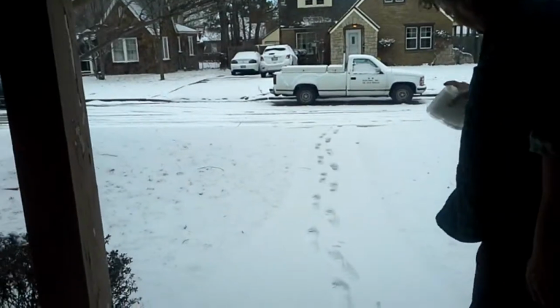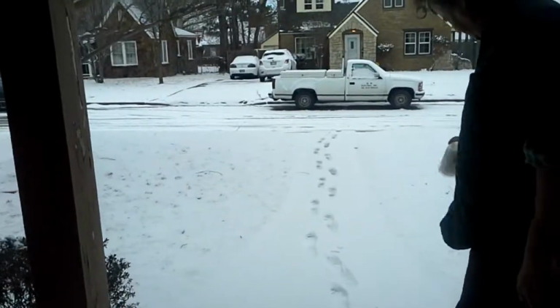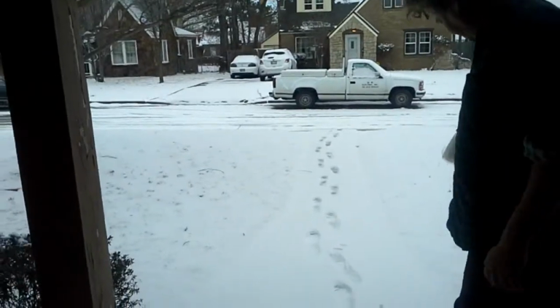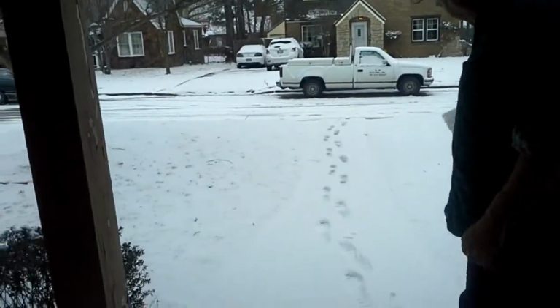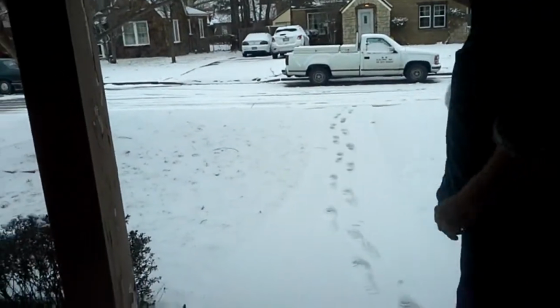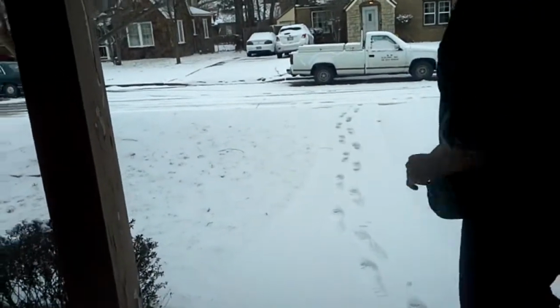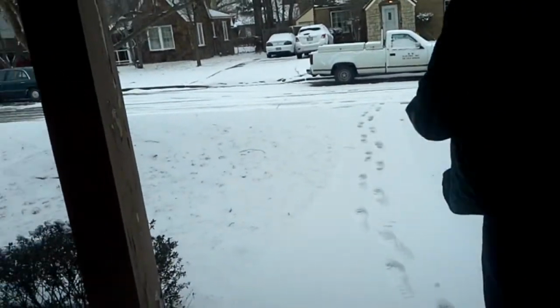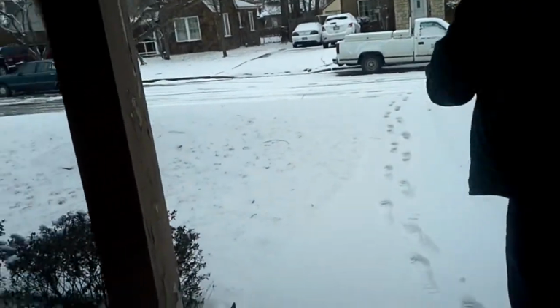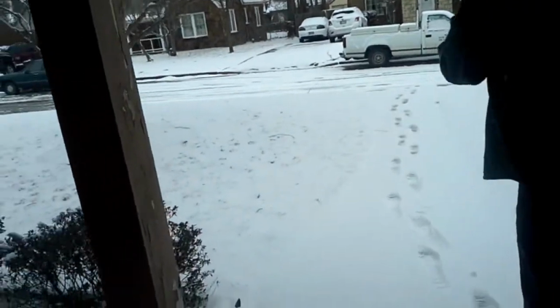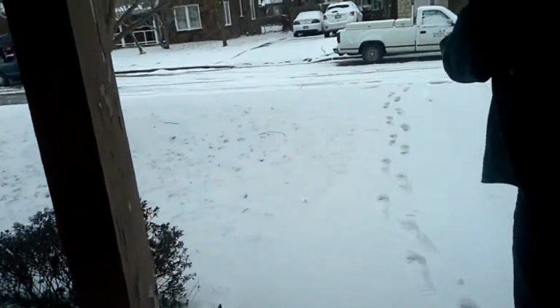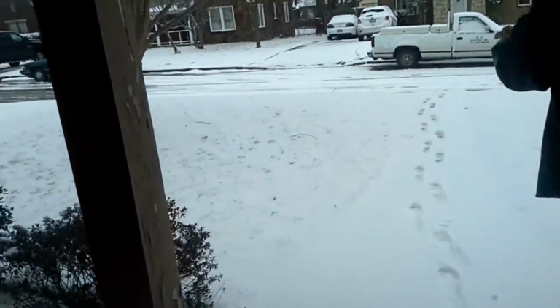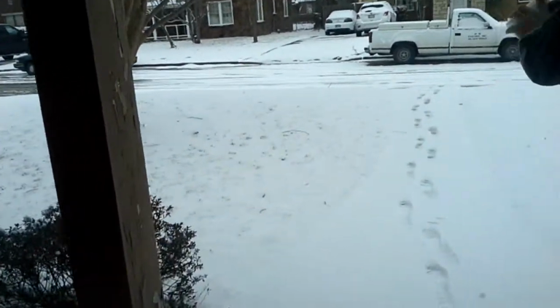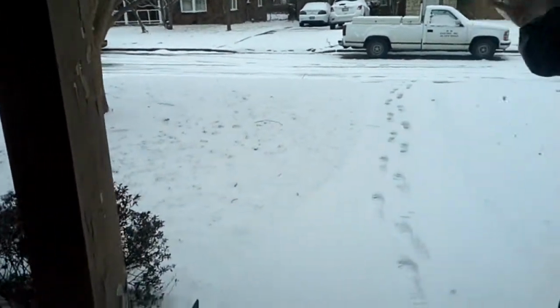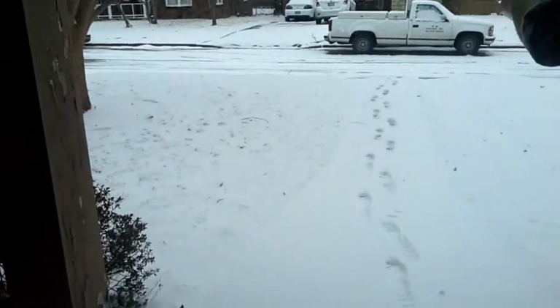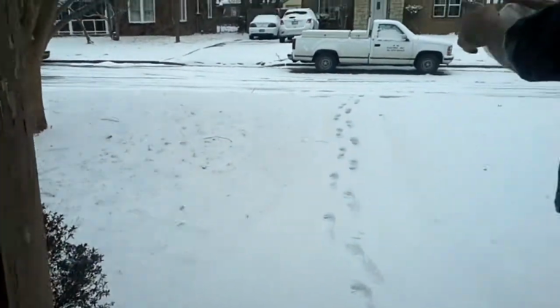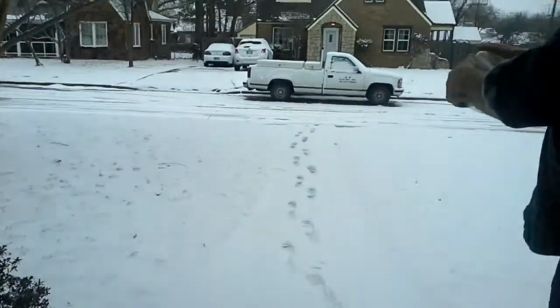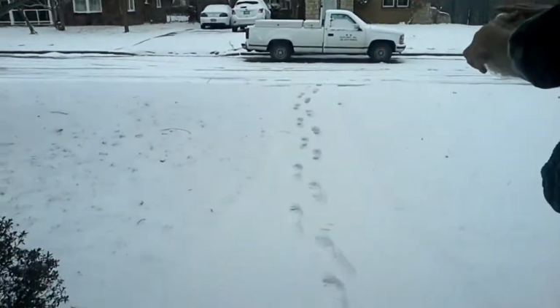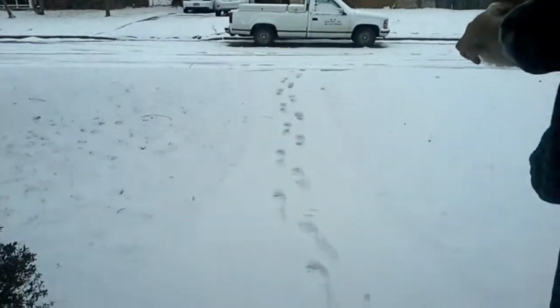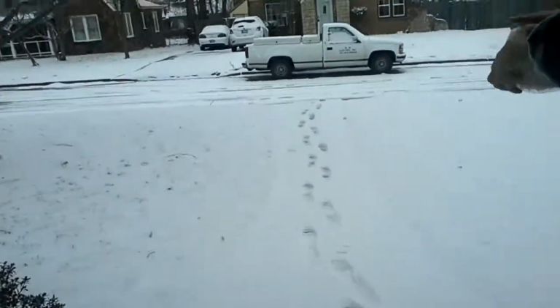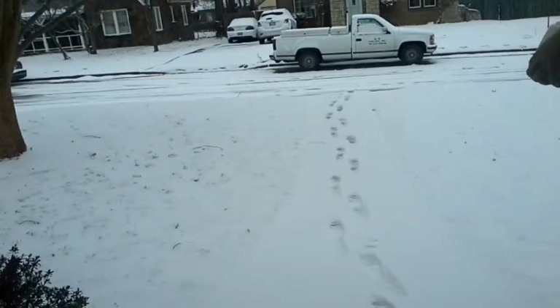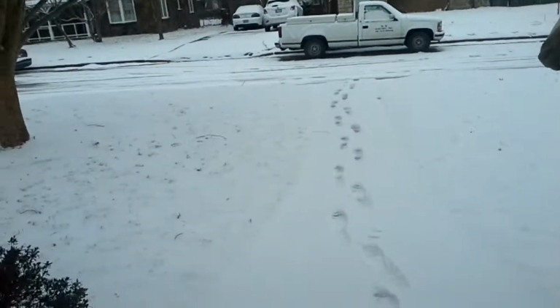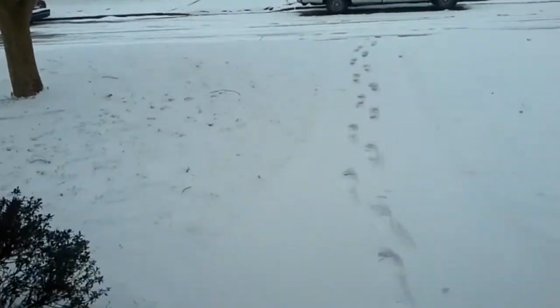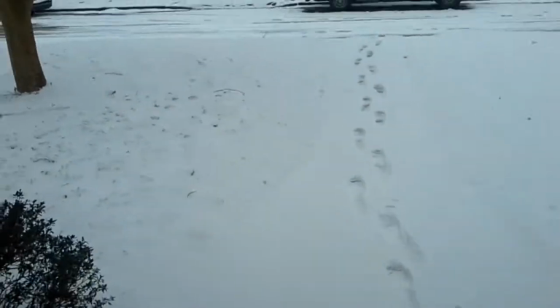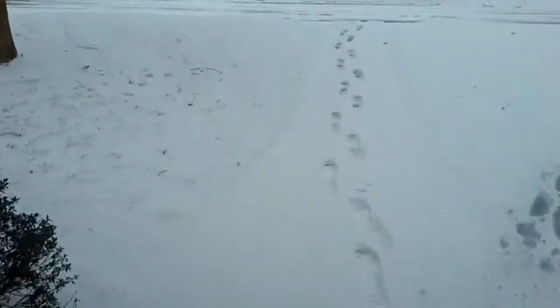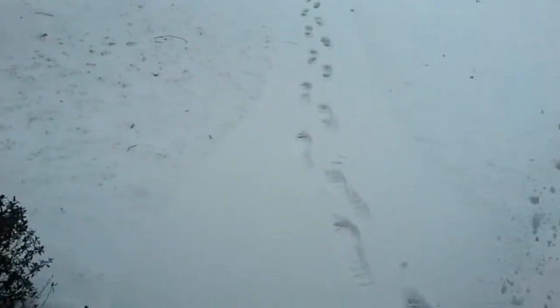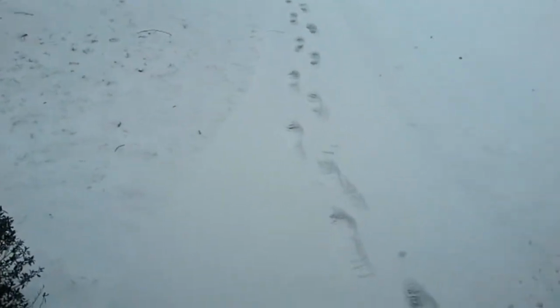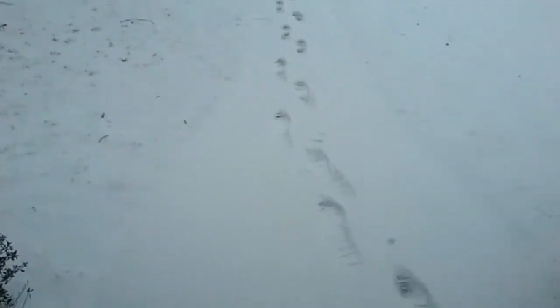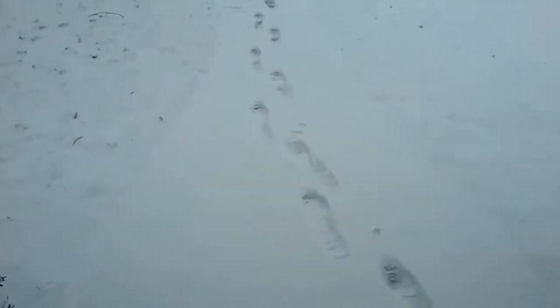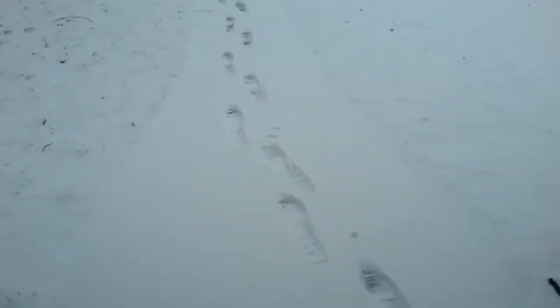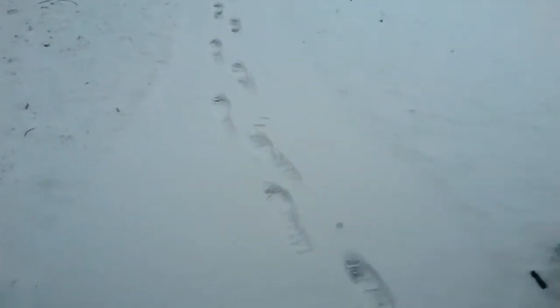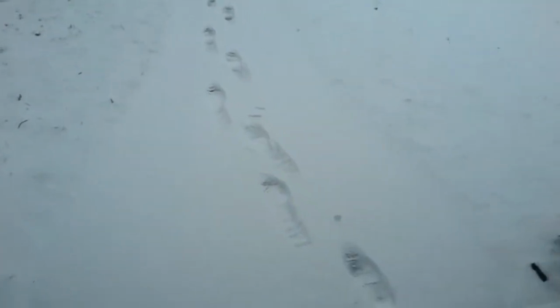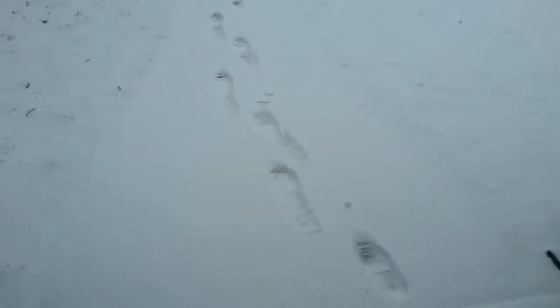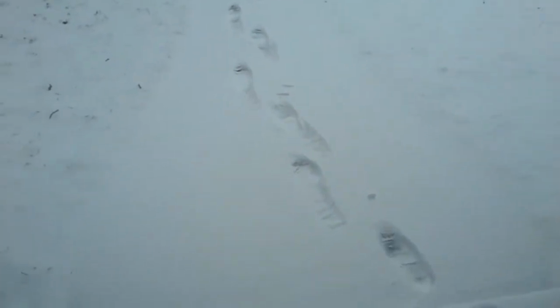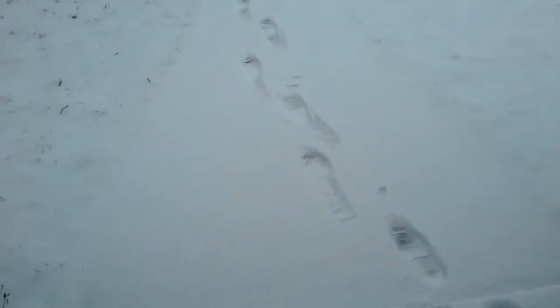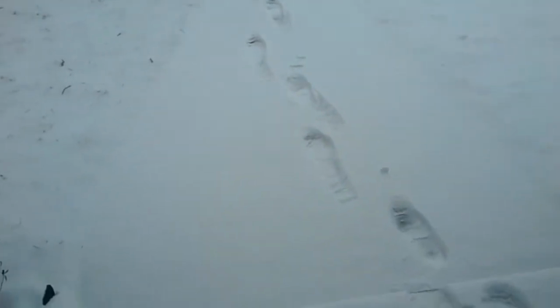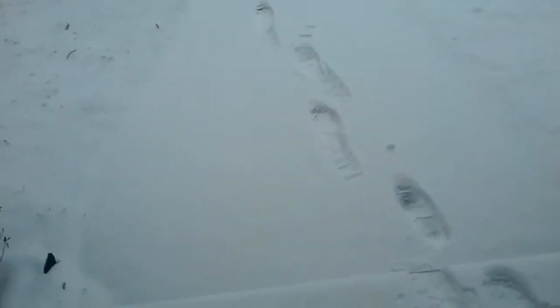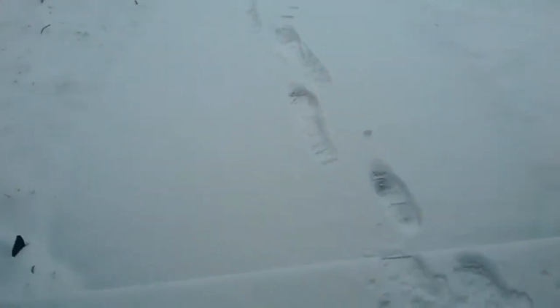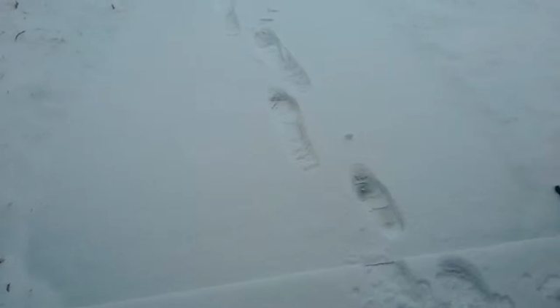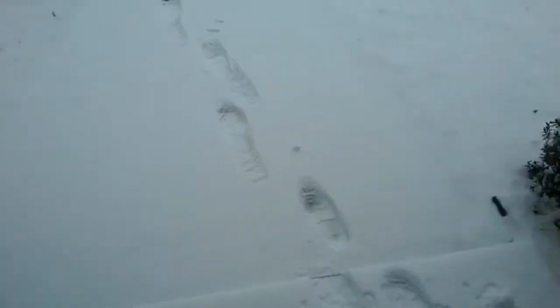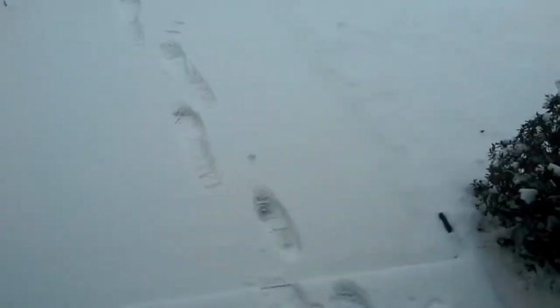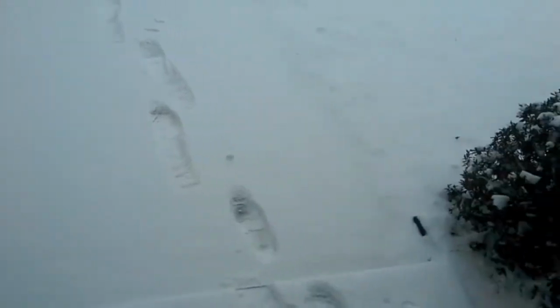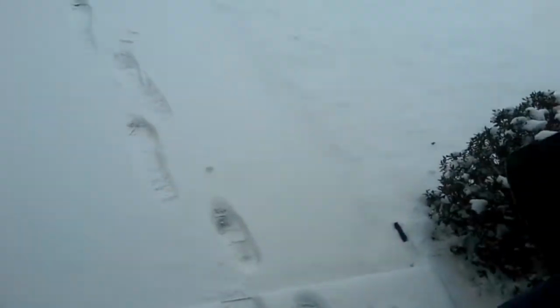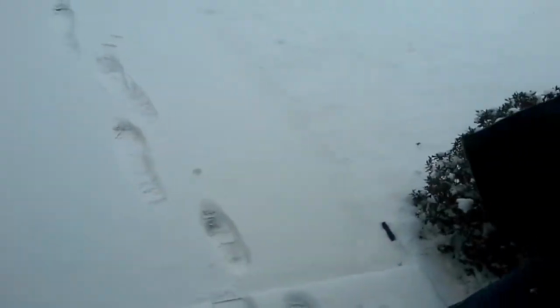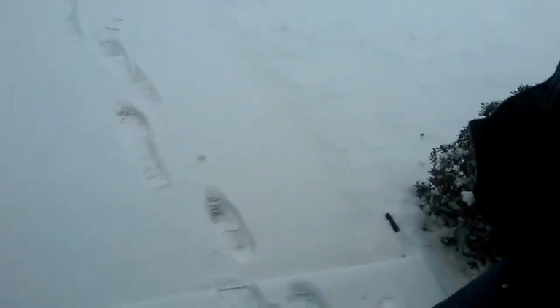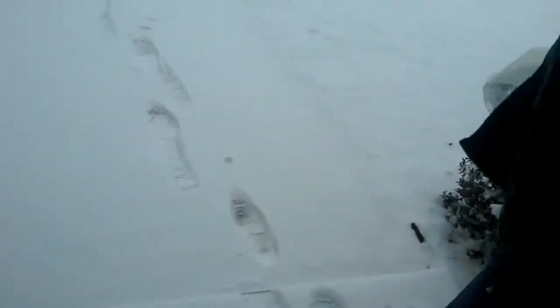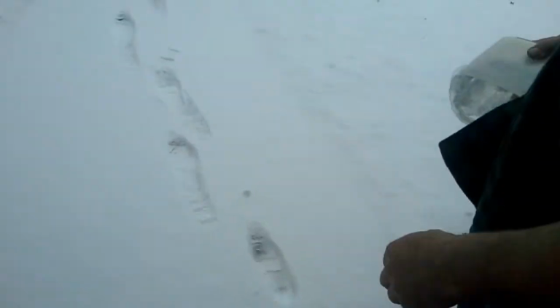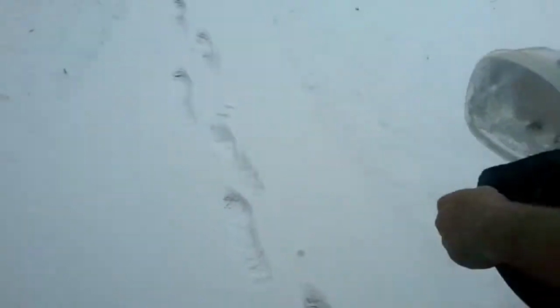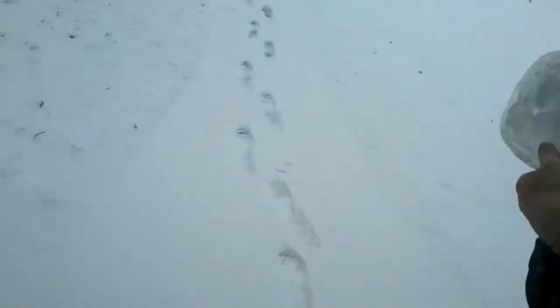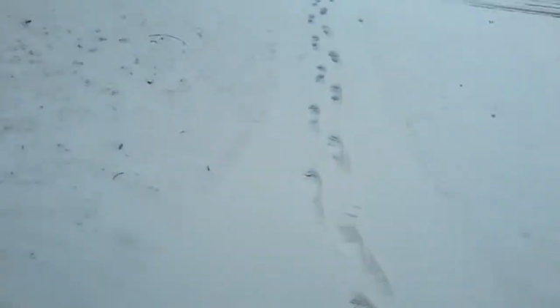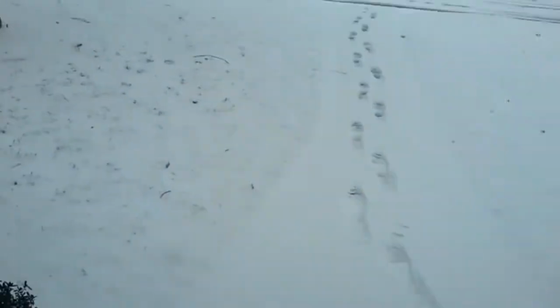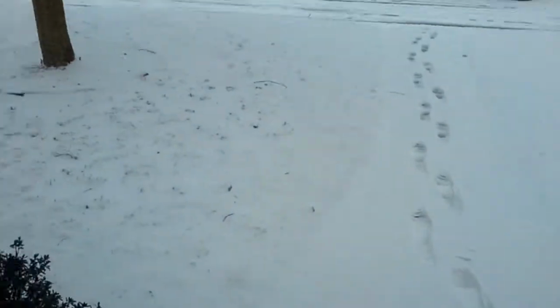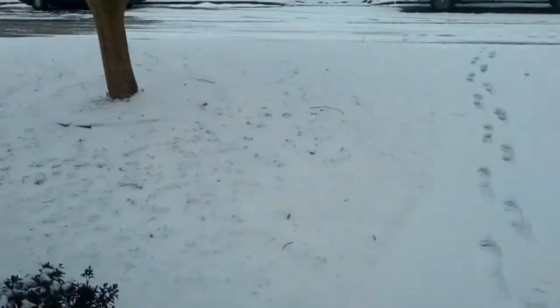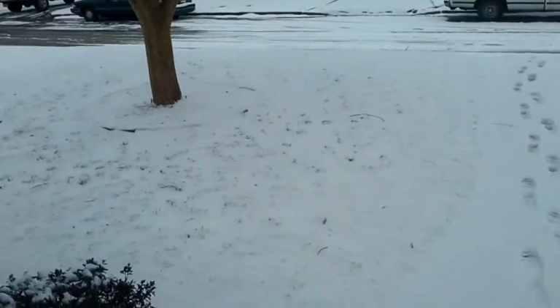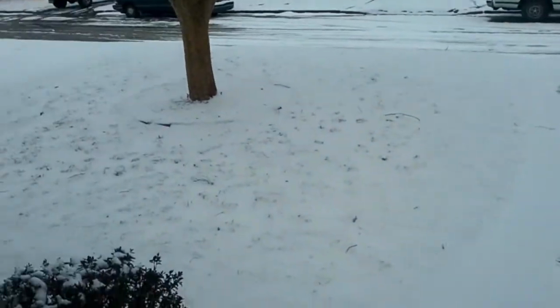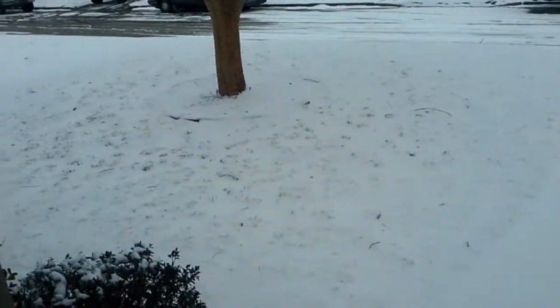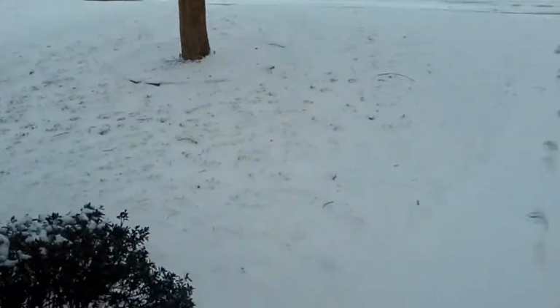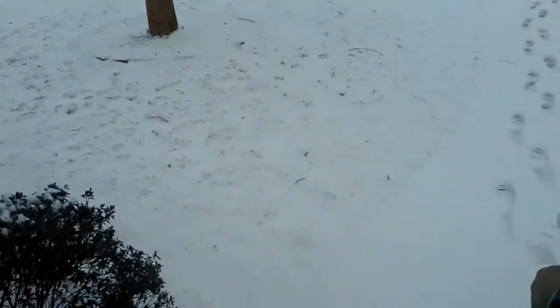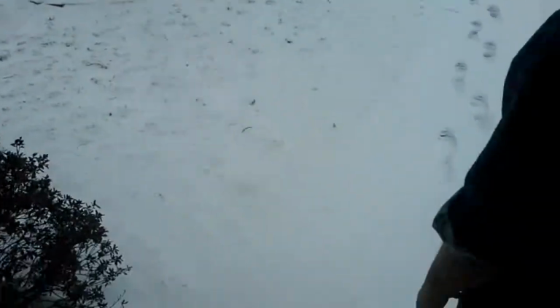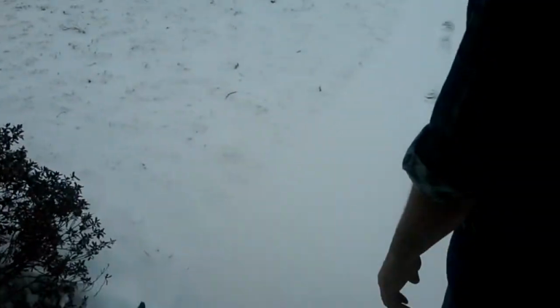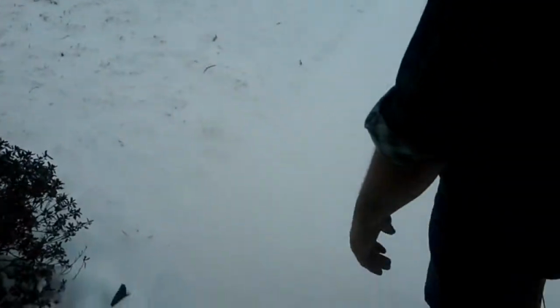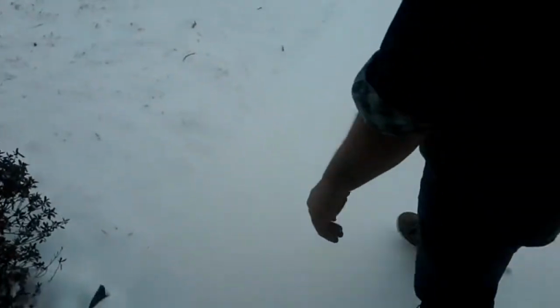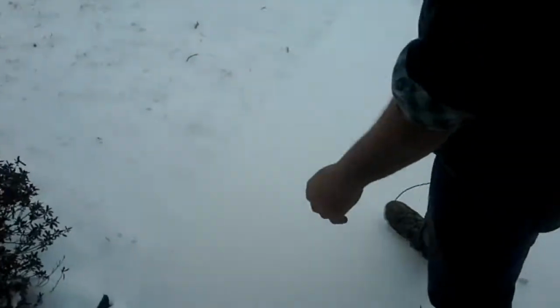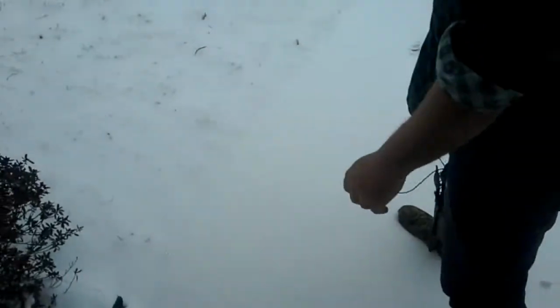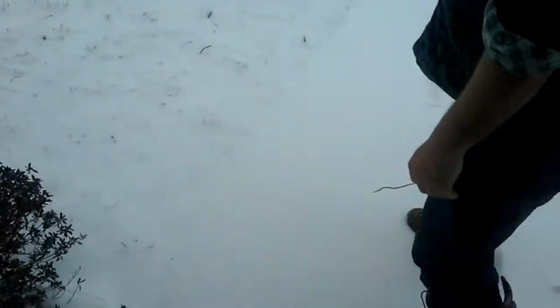This was a video response to the whole non-melting snow deal. We got a bunch of snow. We're in Tulsa, Oklahoma.